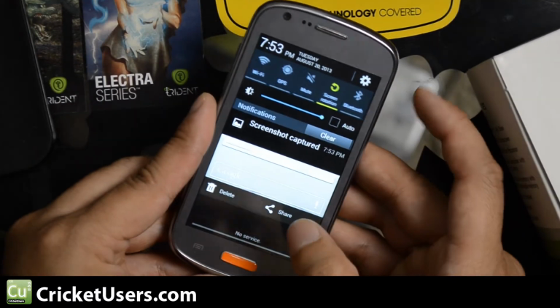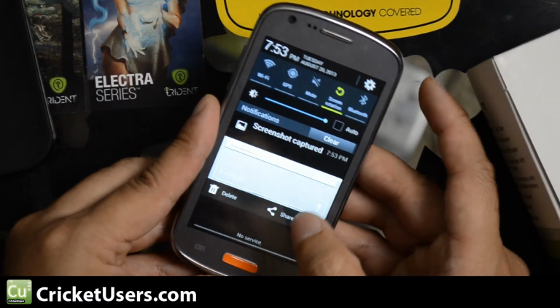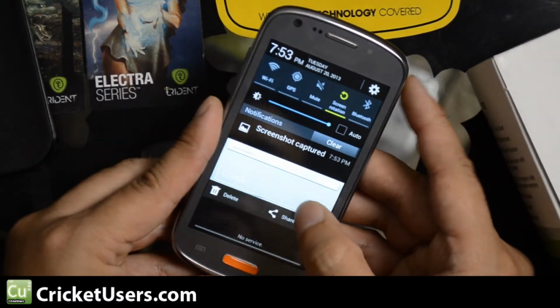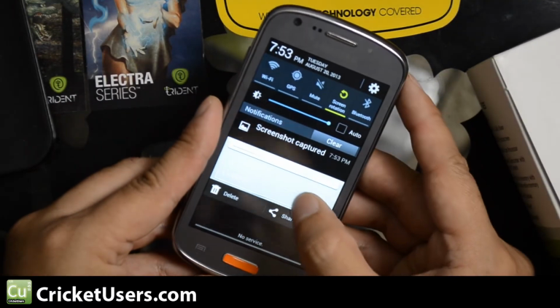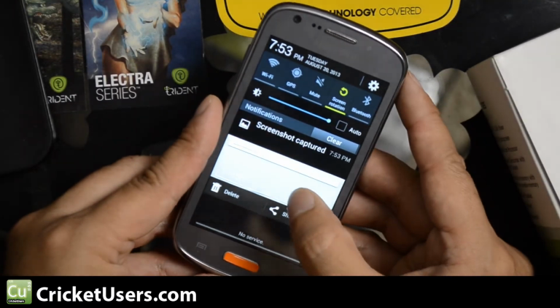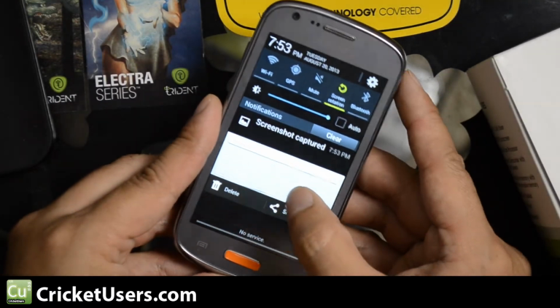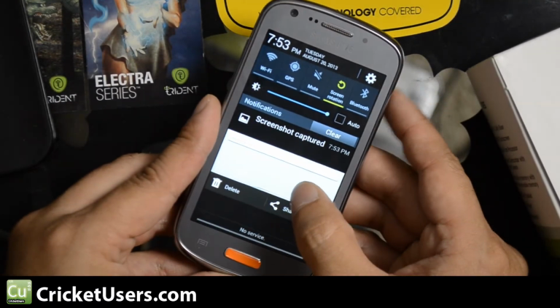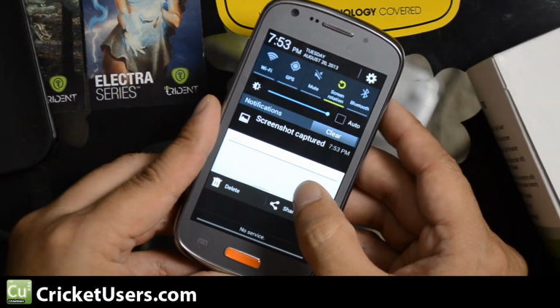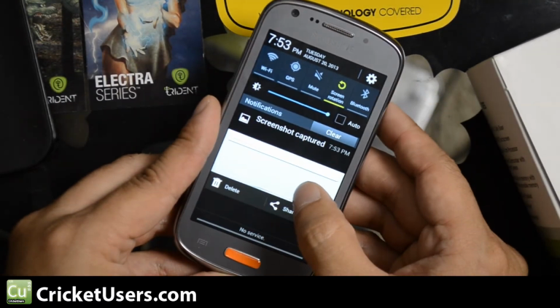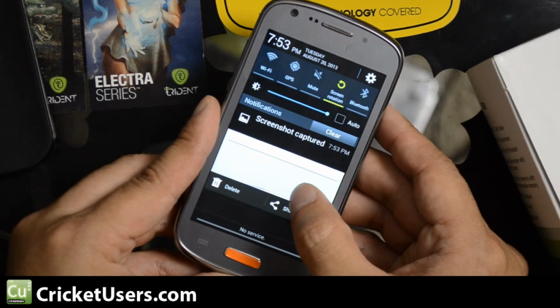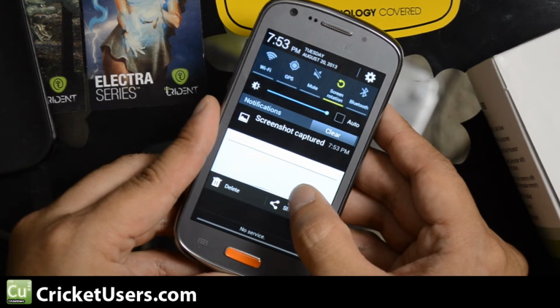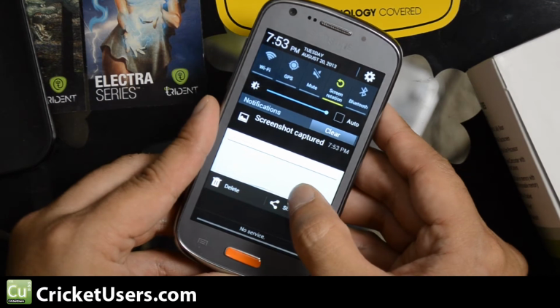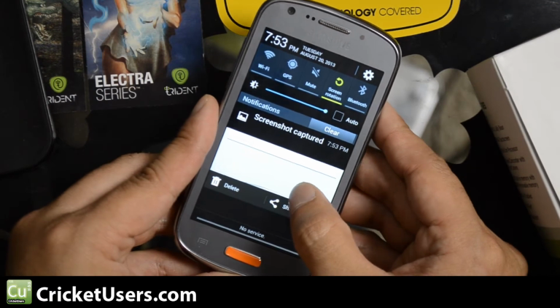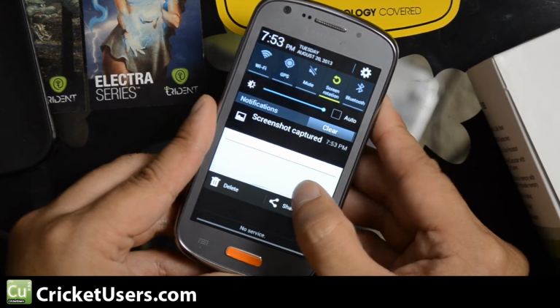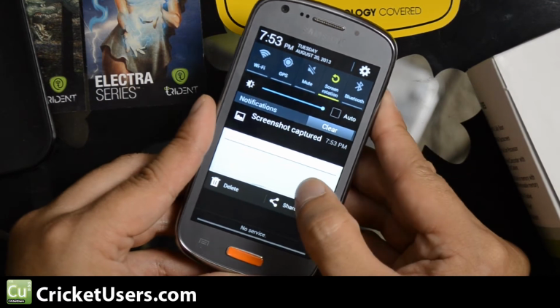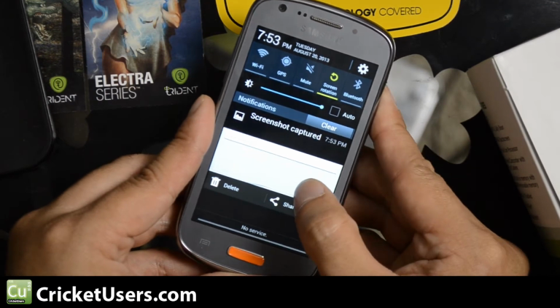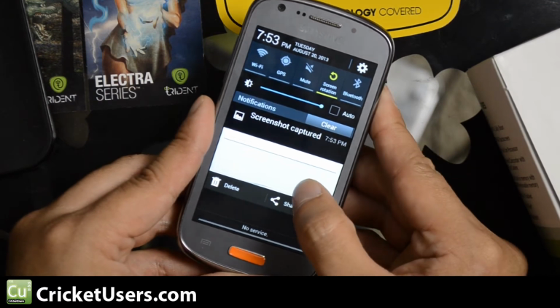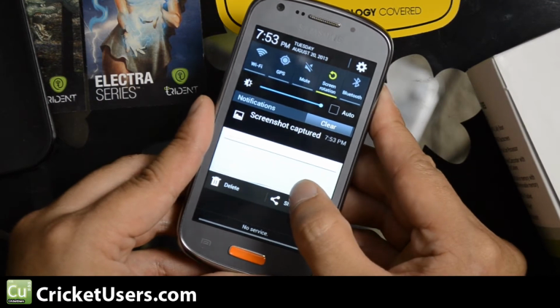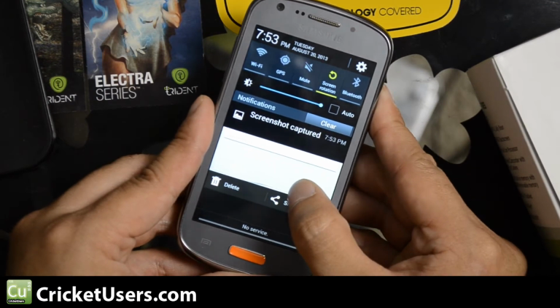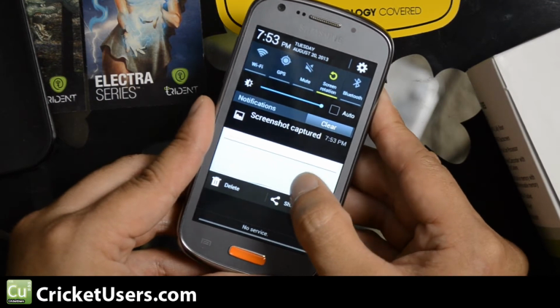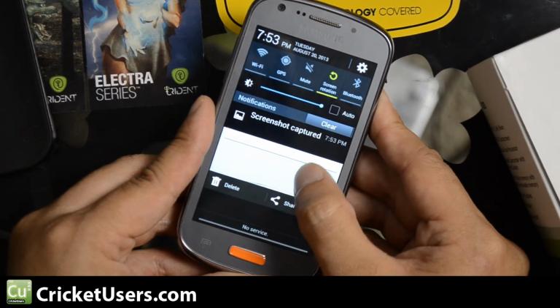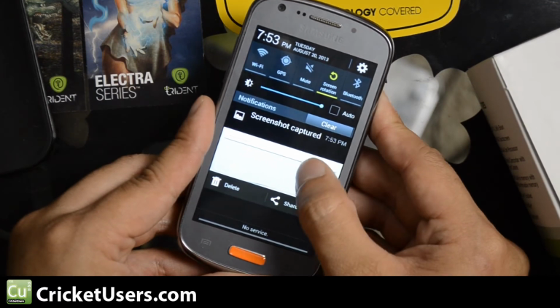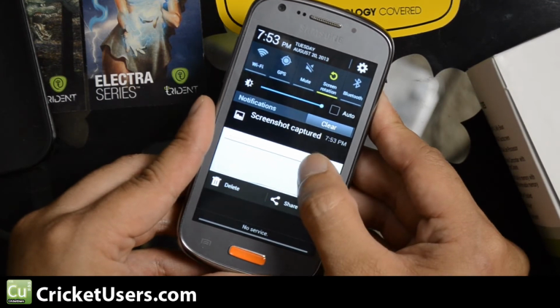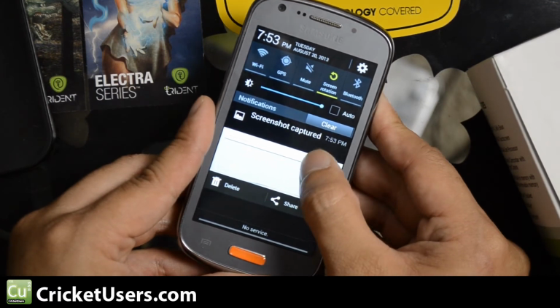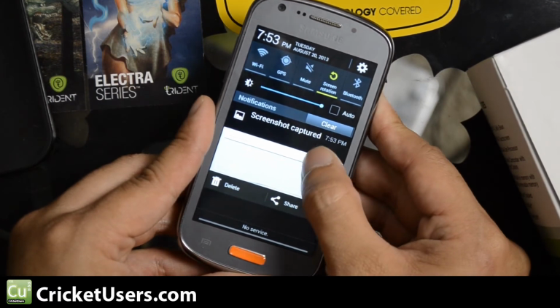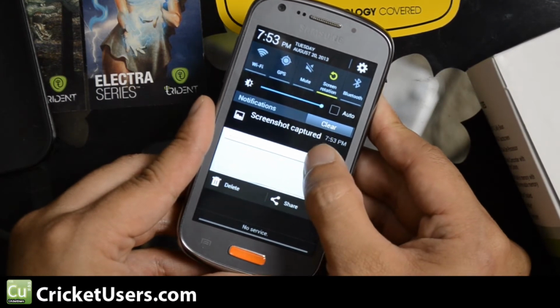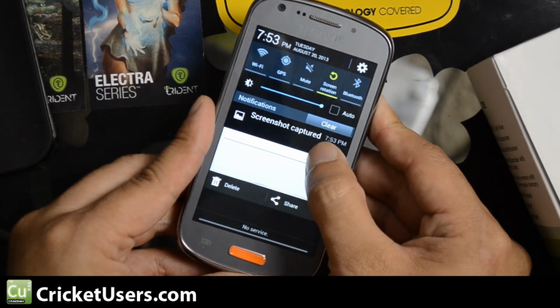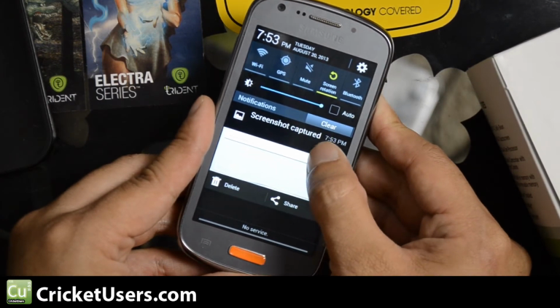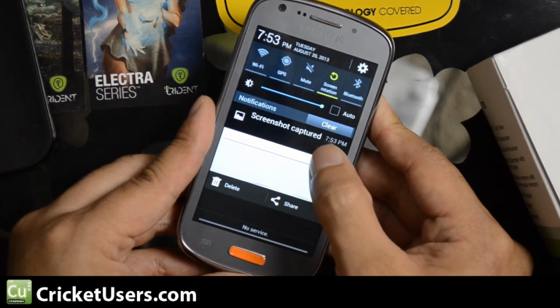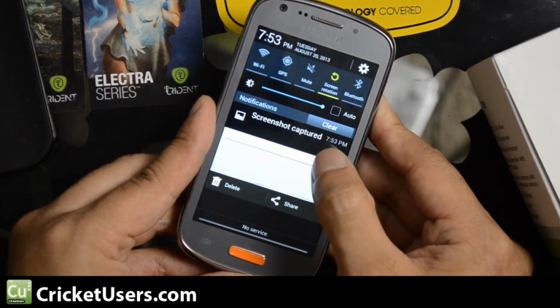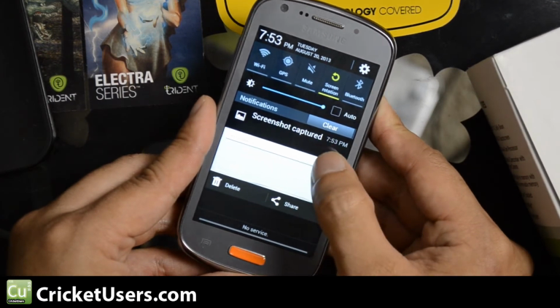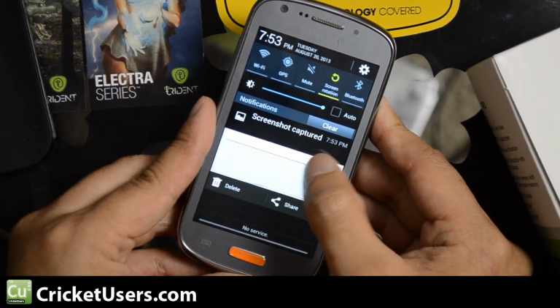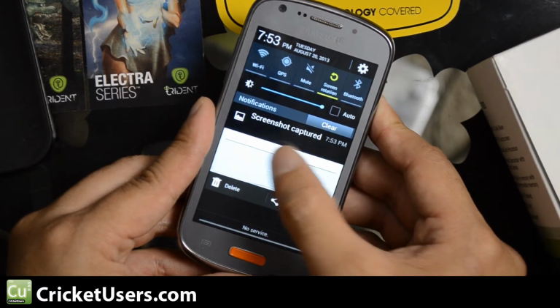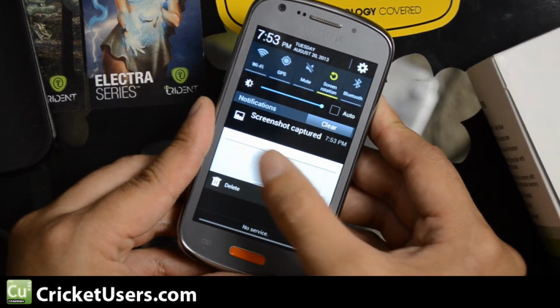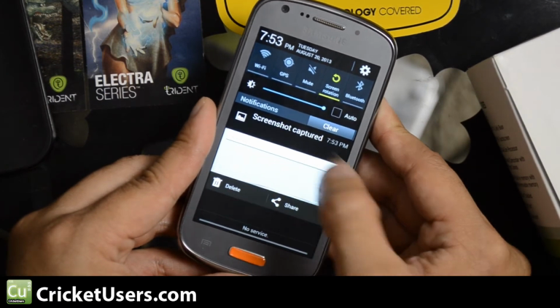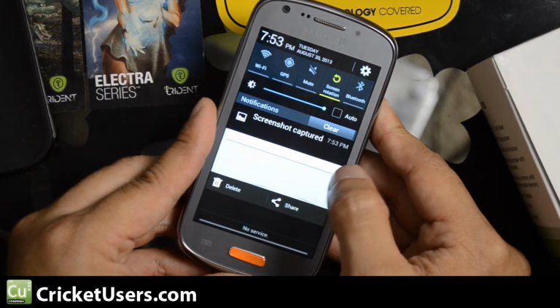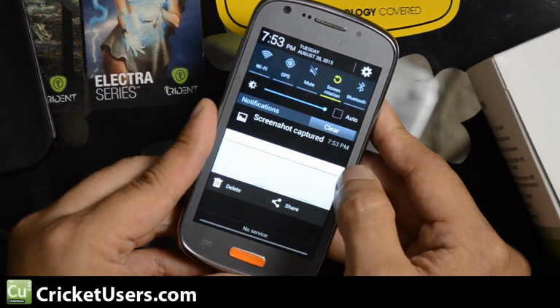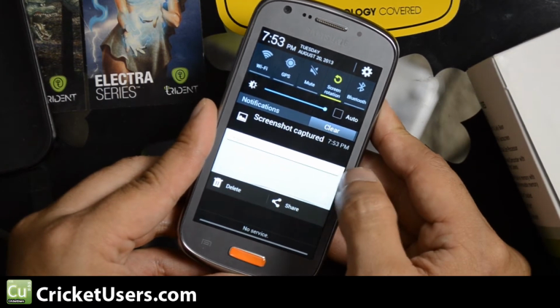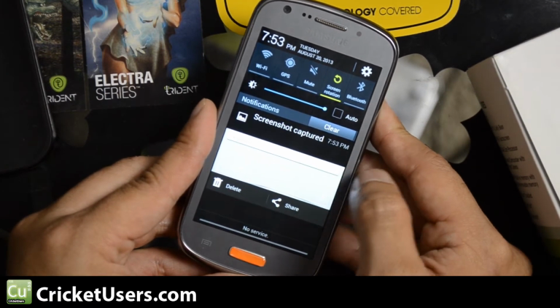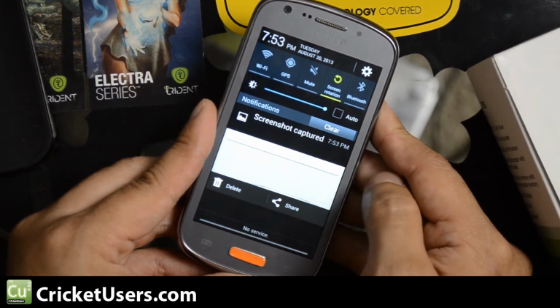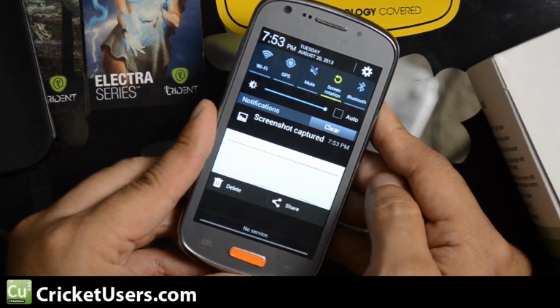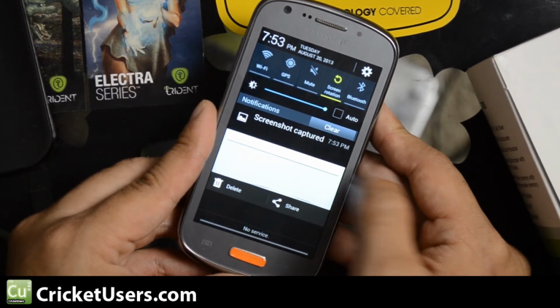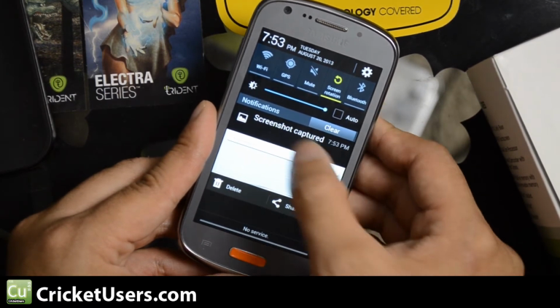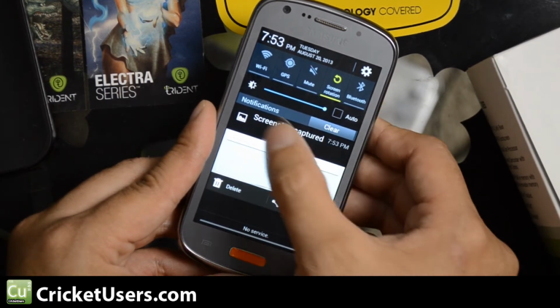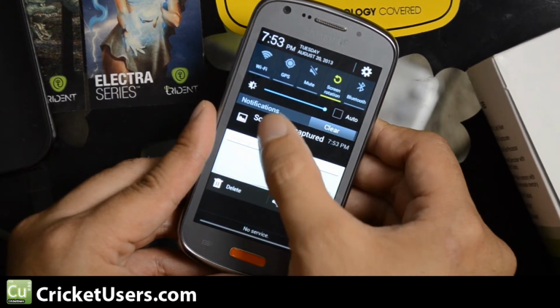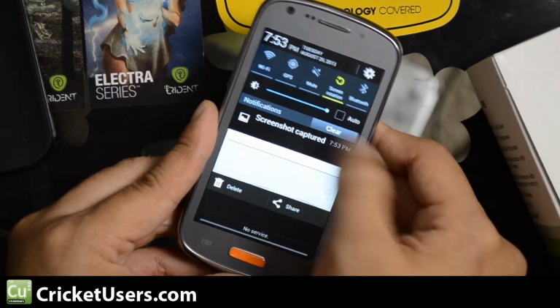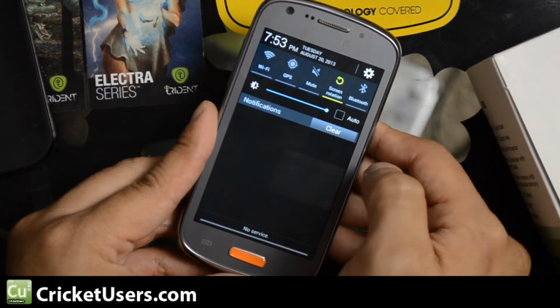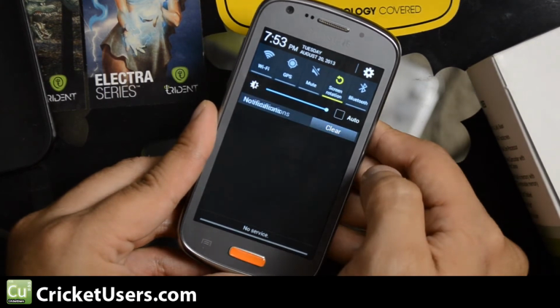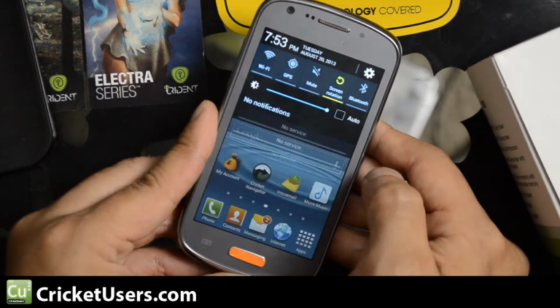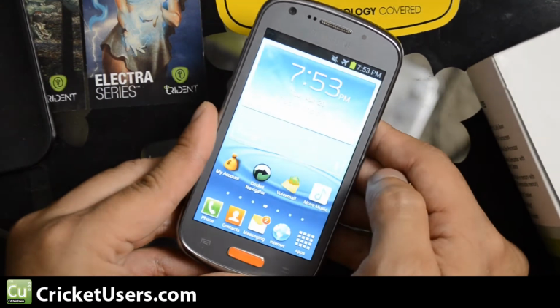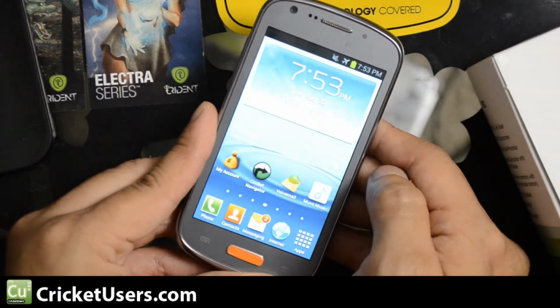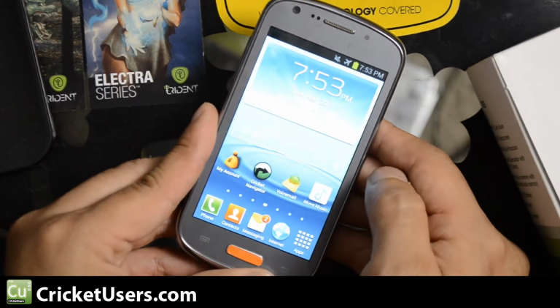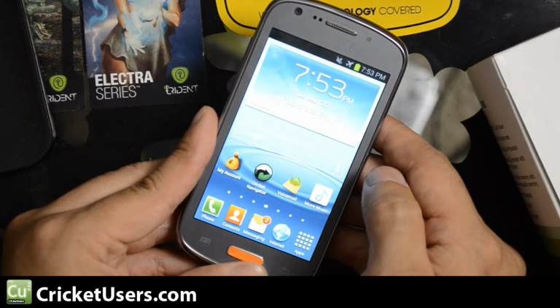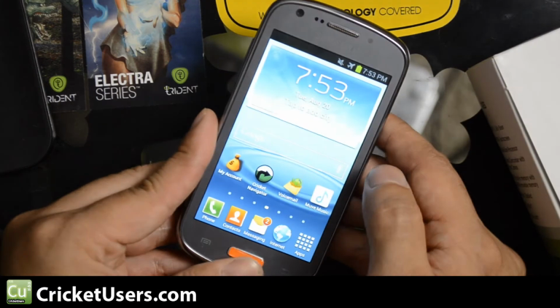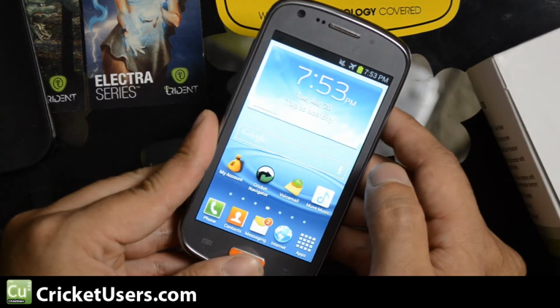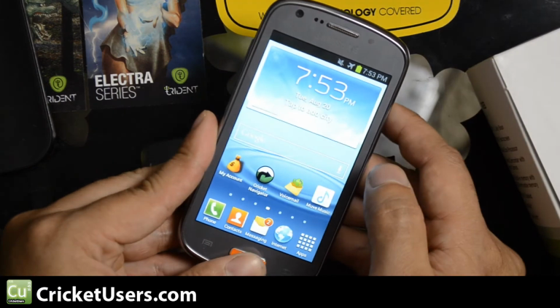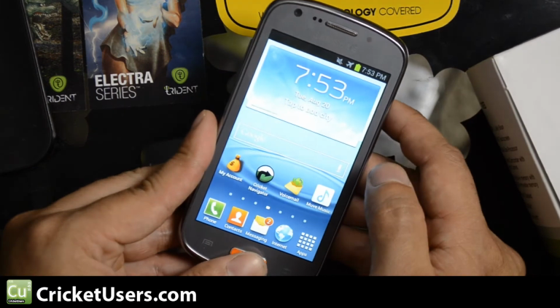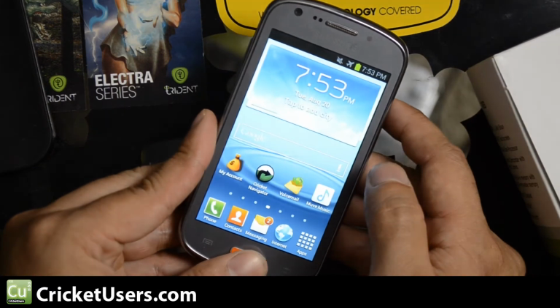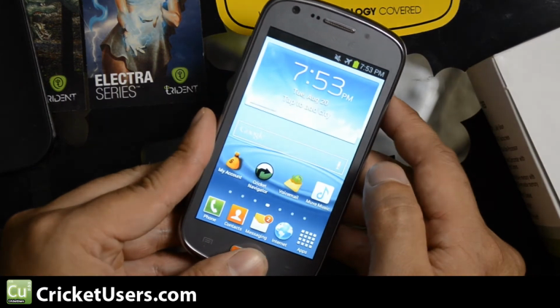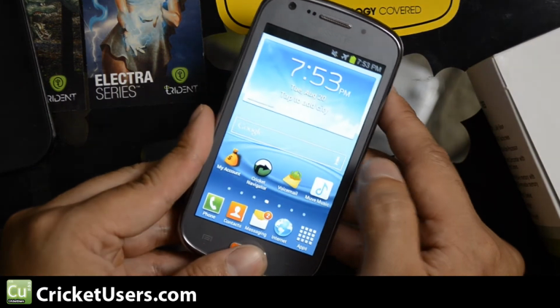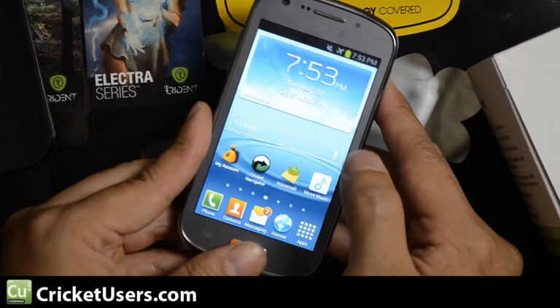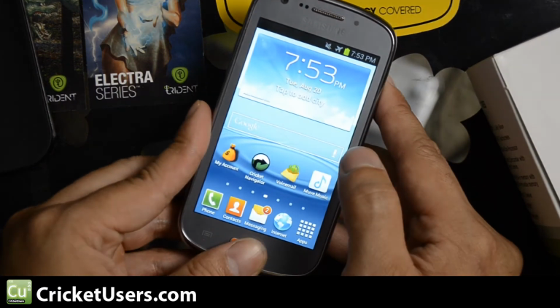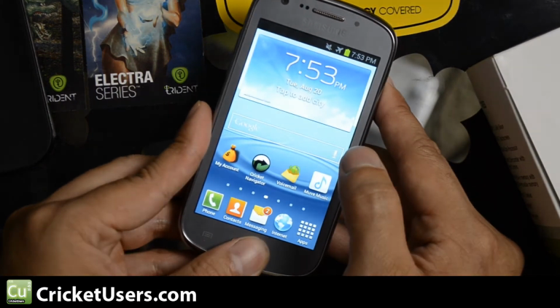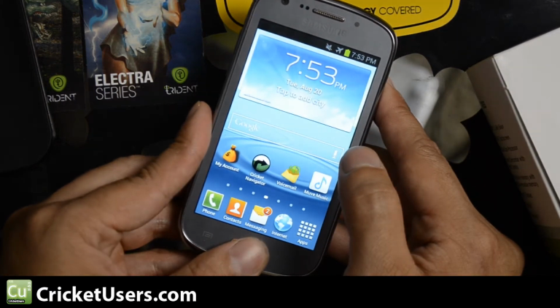If you don't have many notifications in your notification bar, you'll see a short little preview right there letting you know that a screenshot was captured.